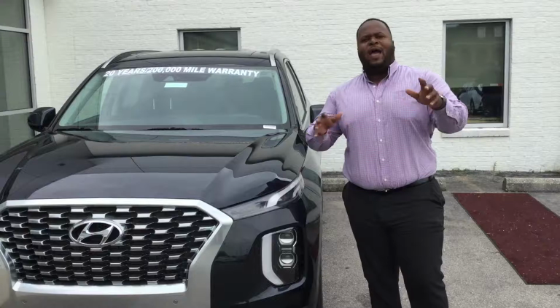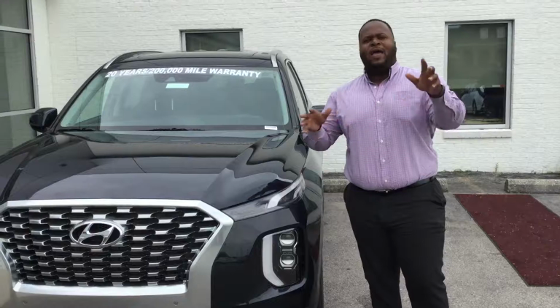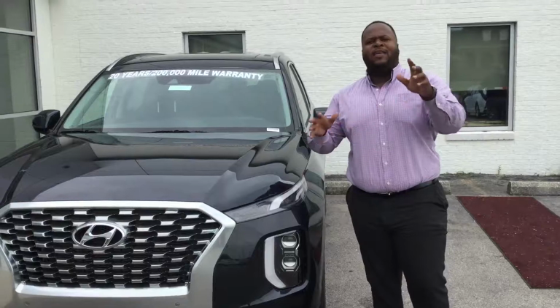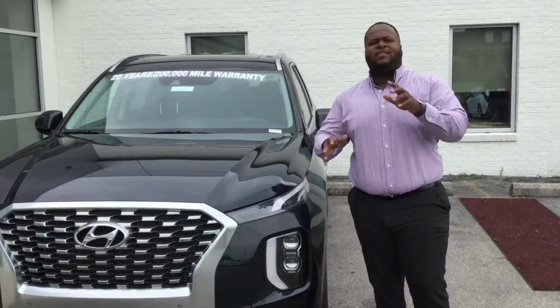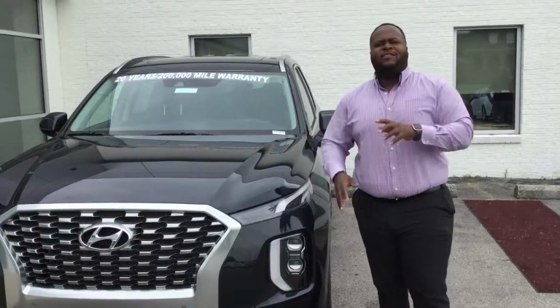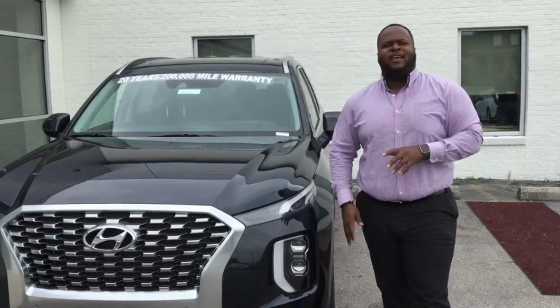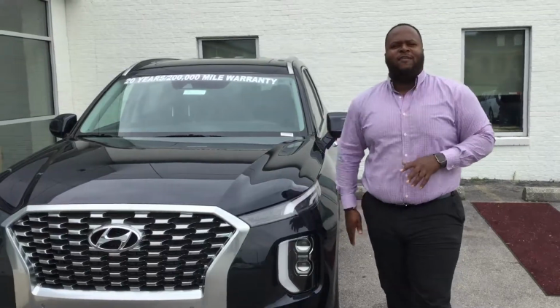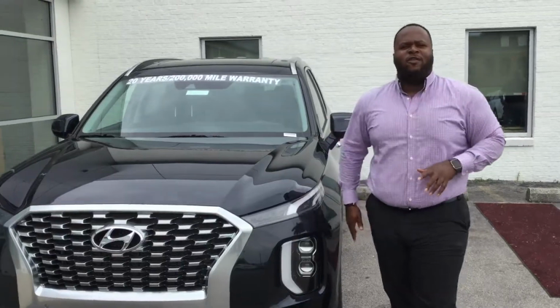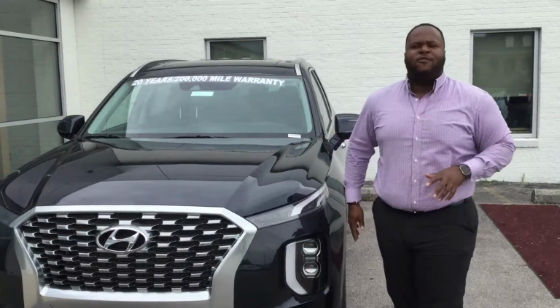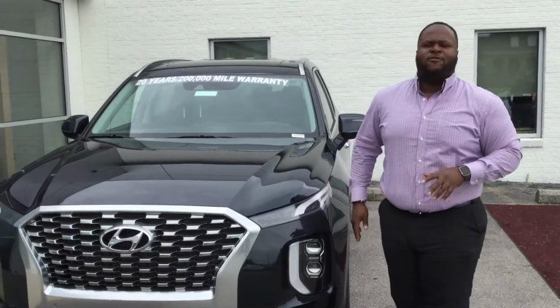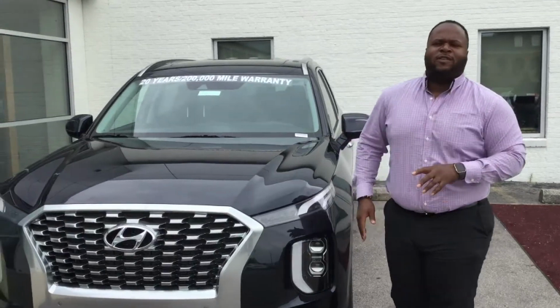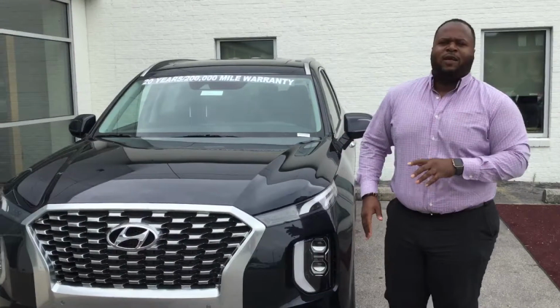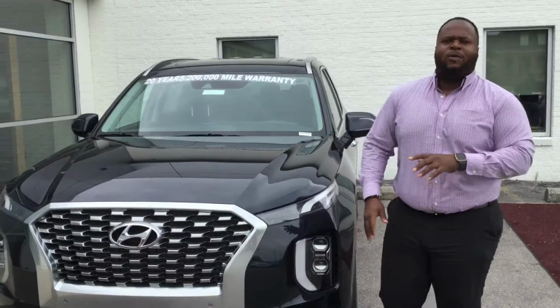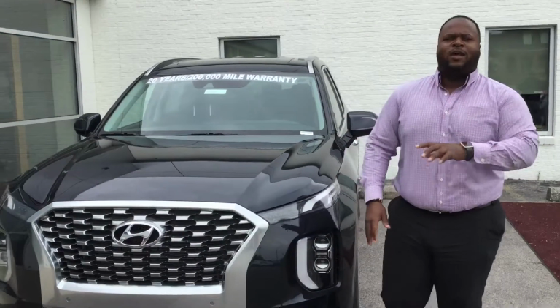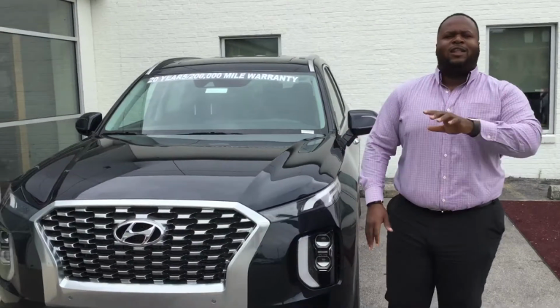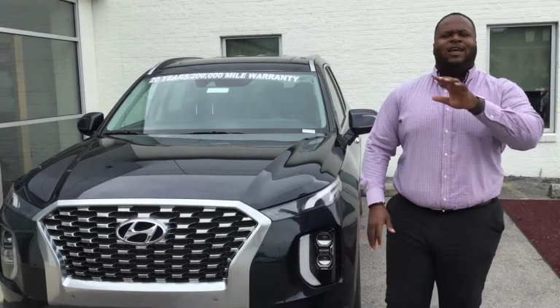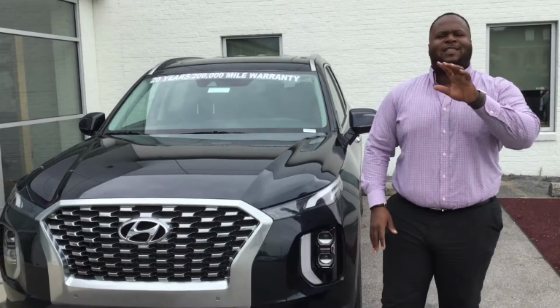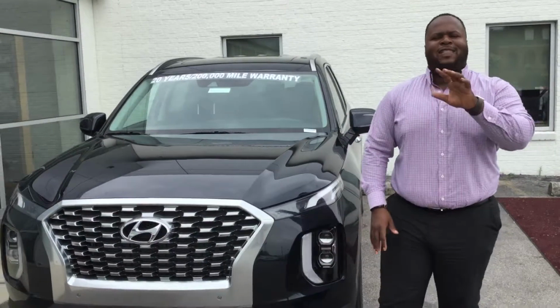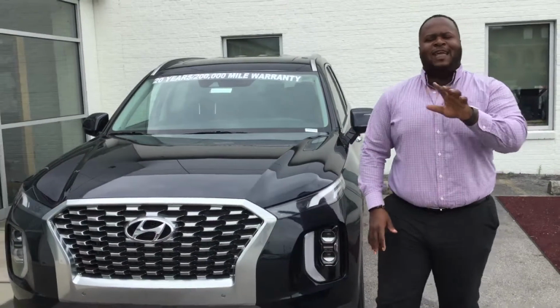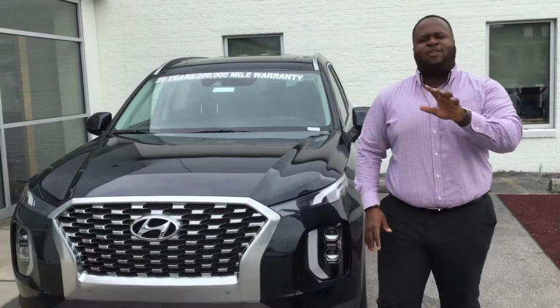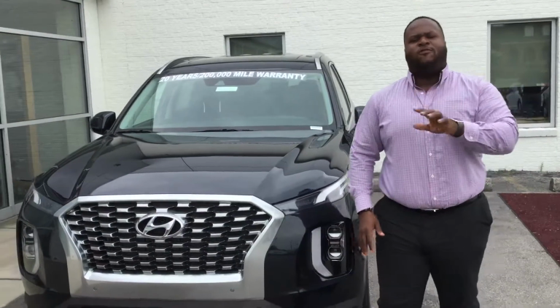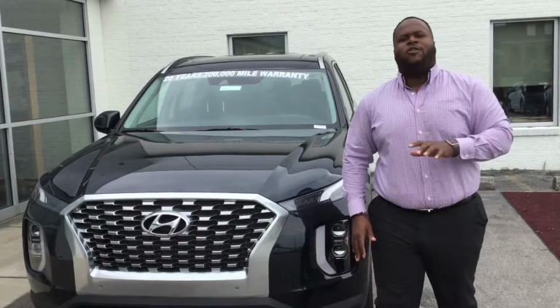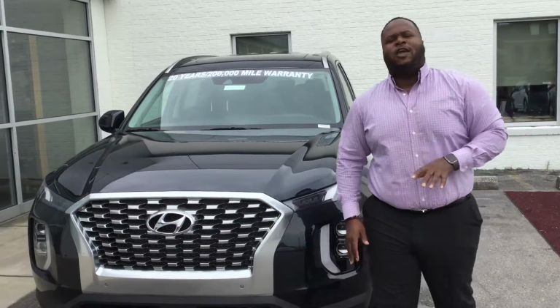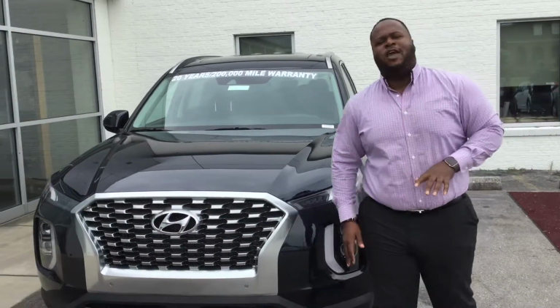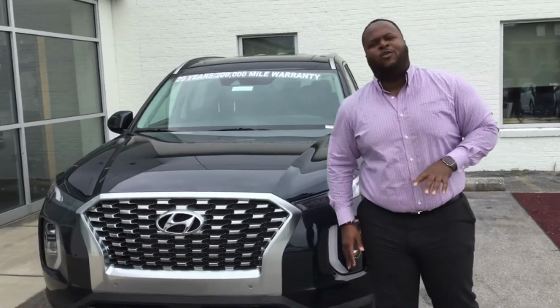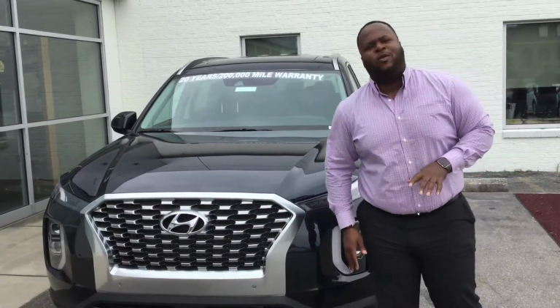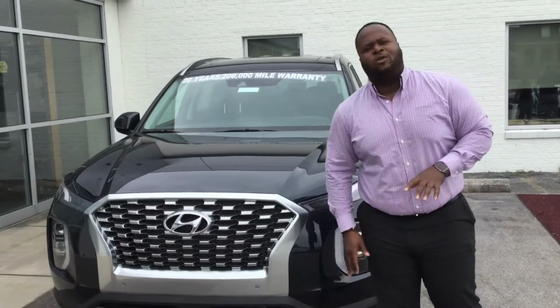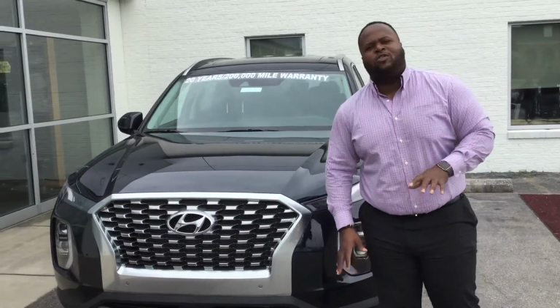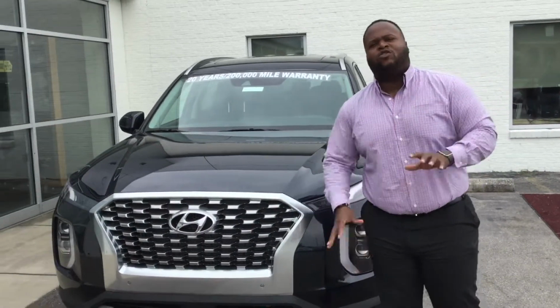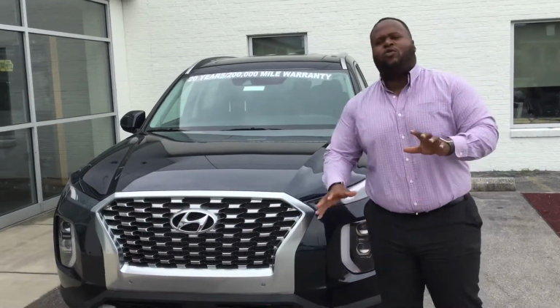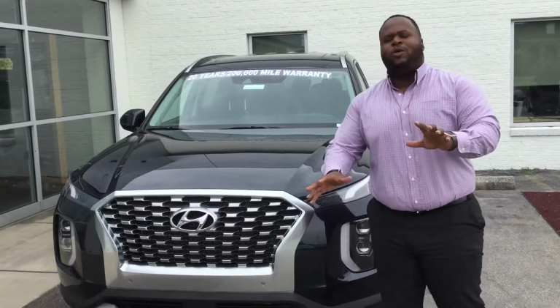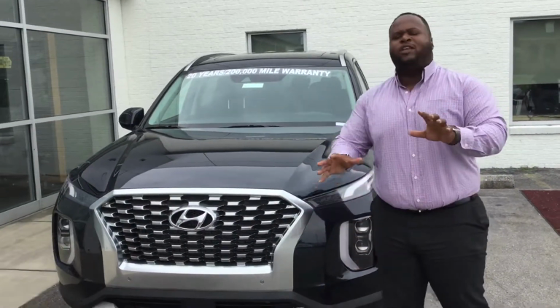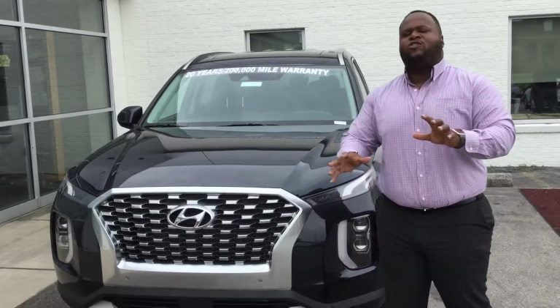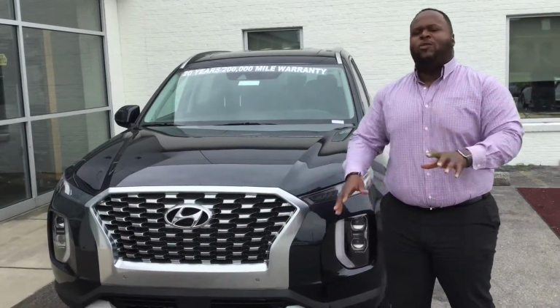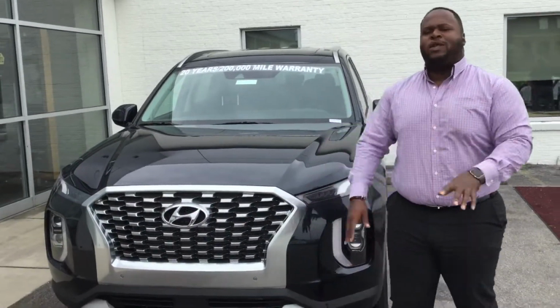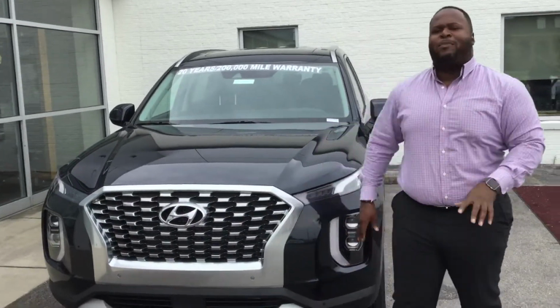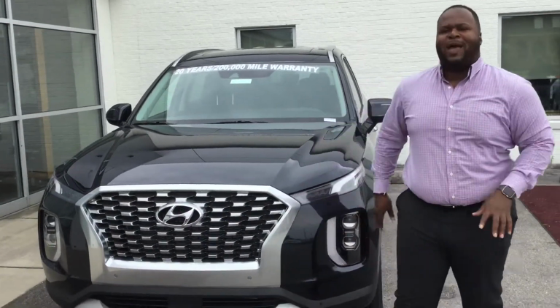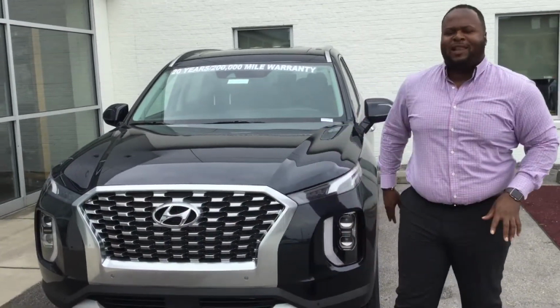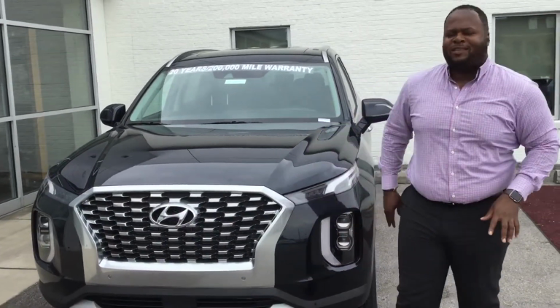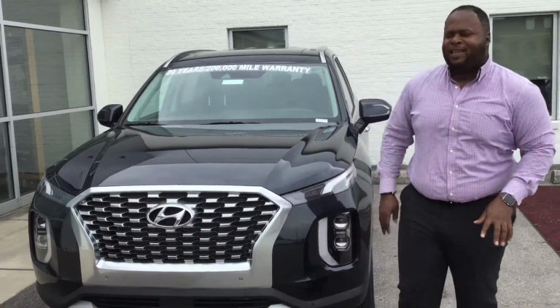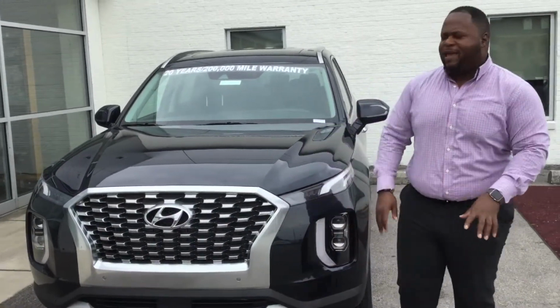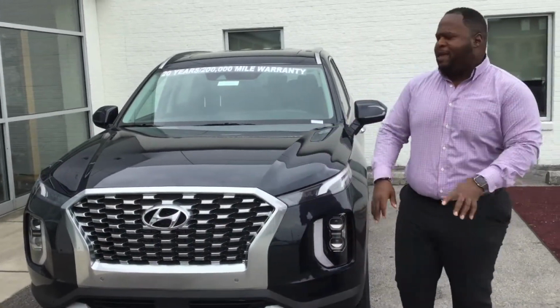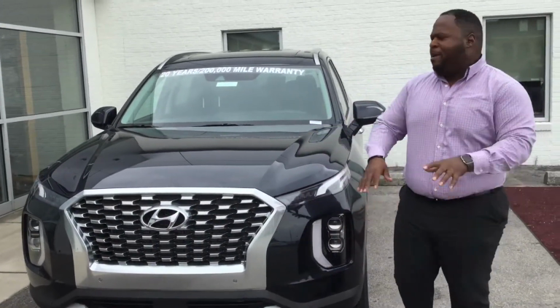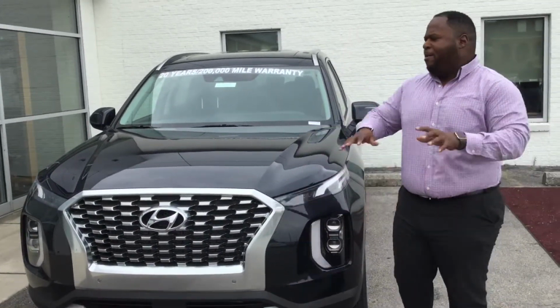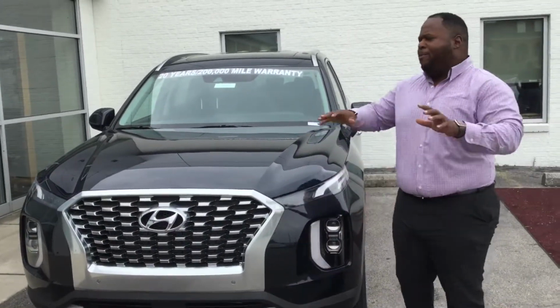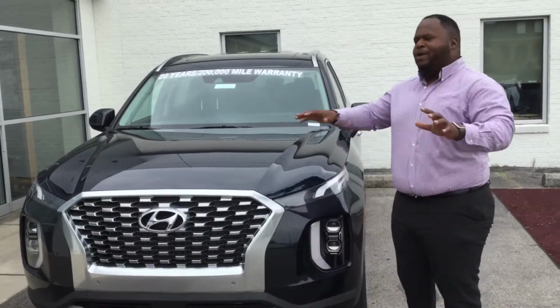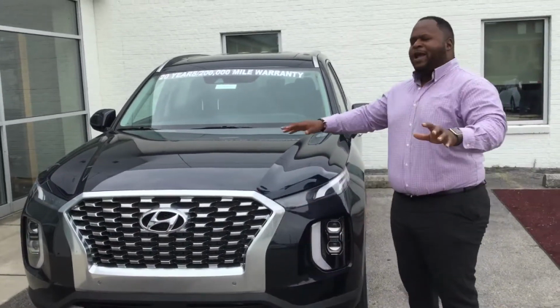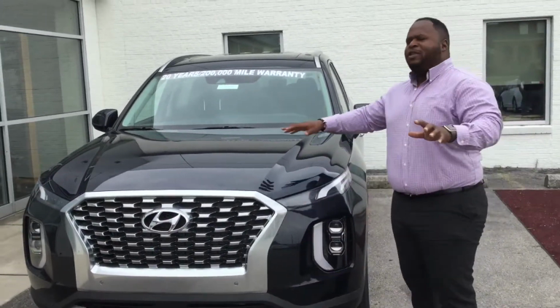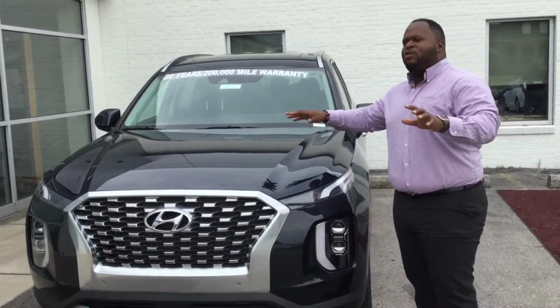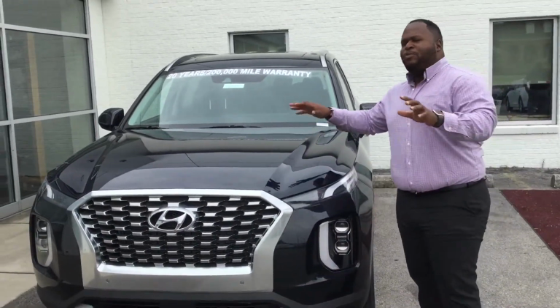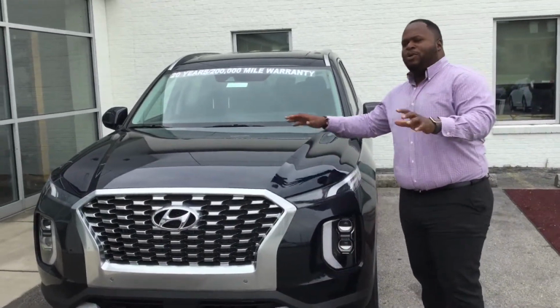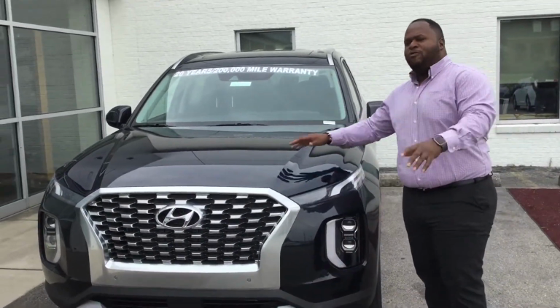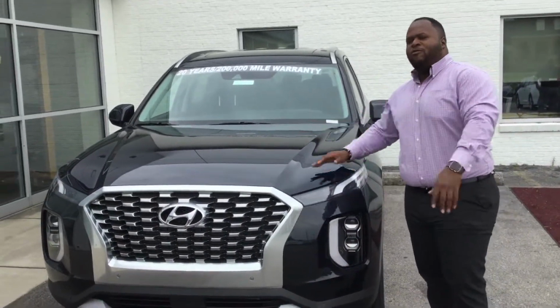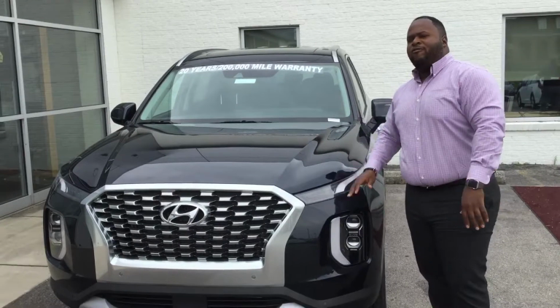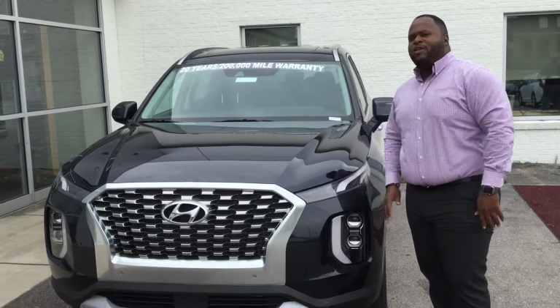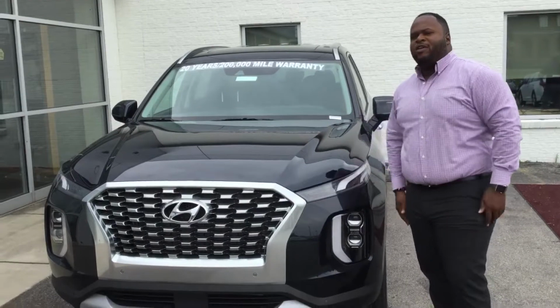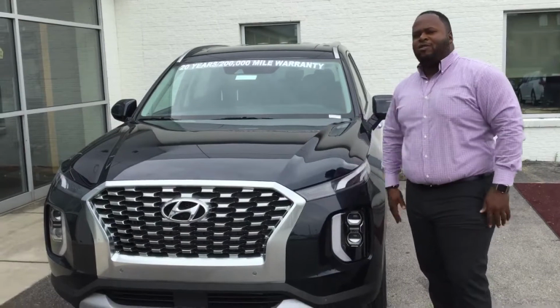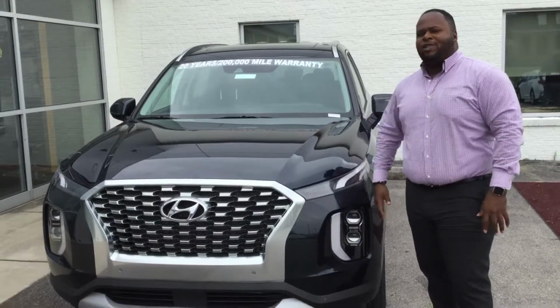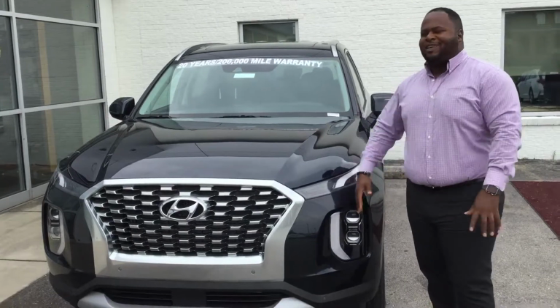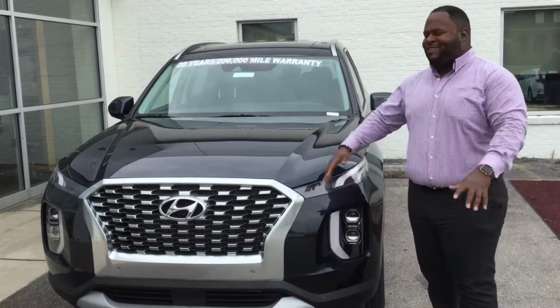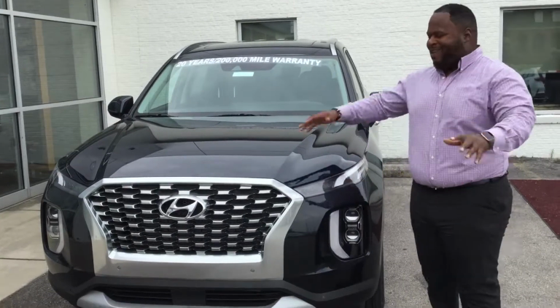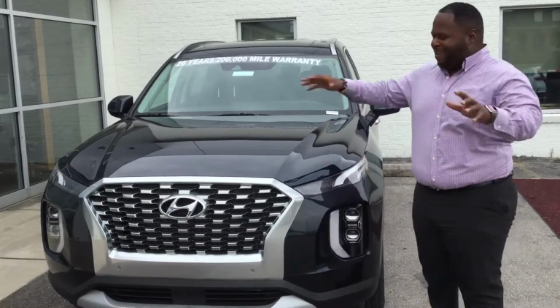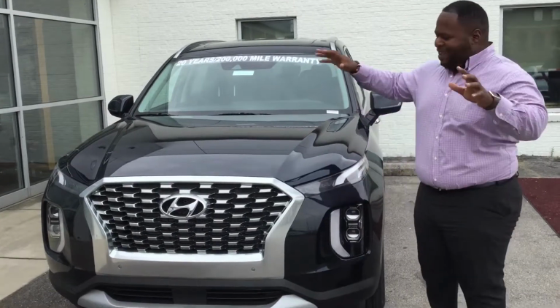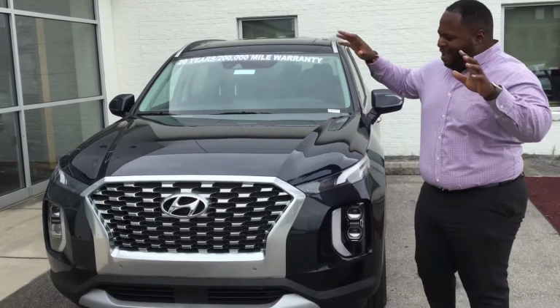Hey, it's Xavier here from Tamron Hyundai. Thank you for your inquiry on the 2020 Palisade — a brand new, beautiful vehicle. Let's check it out.